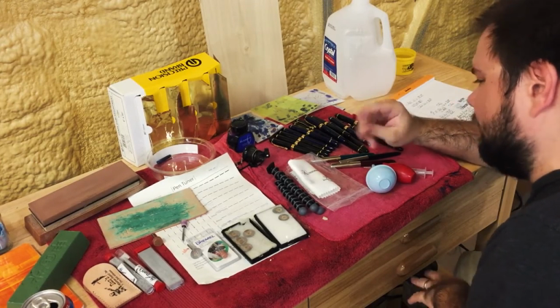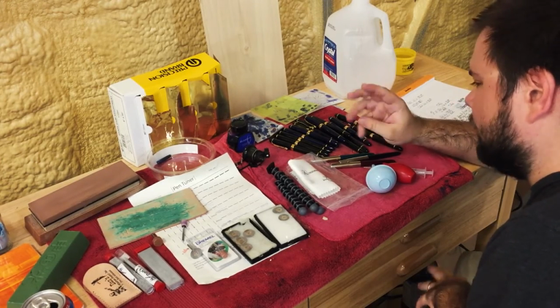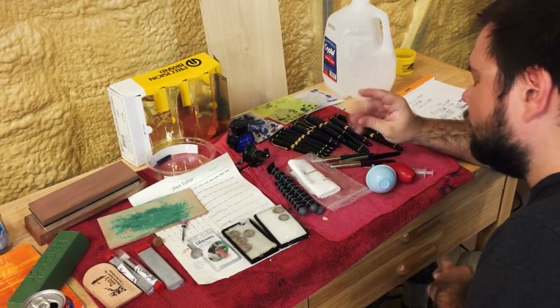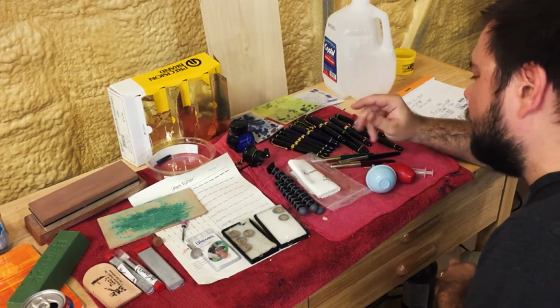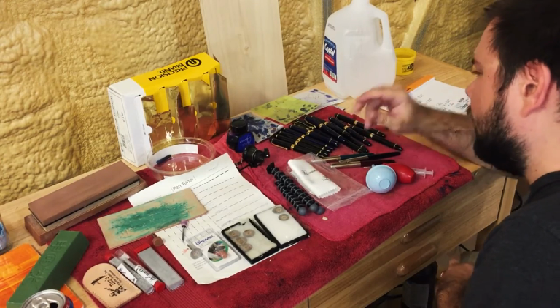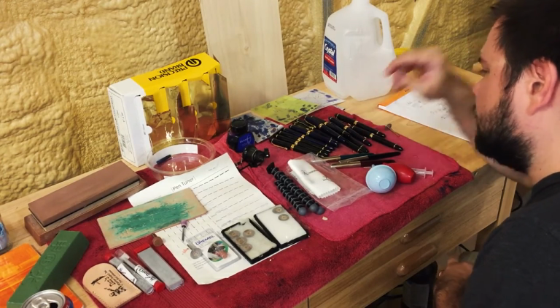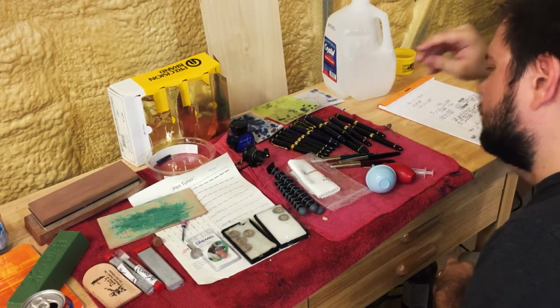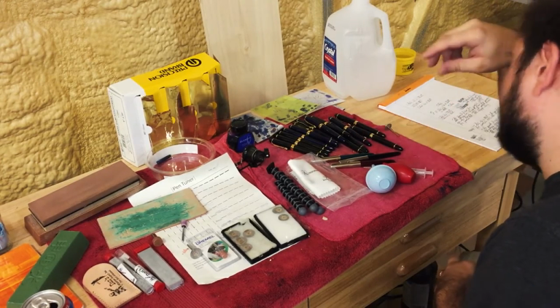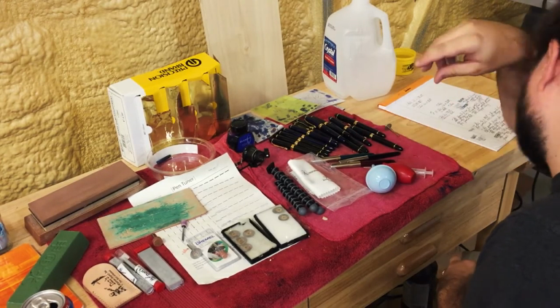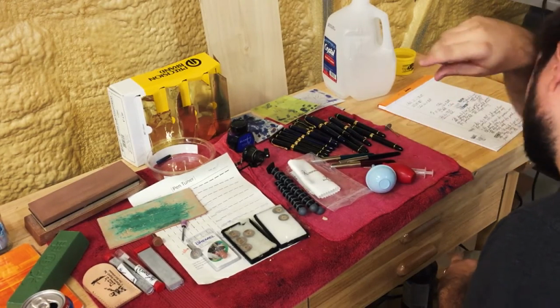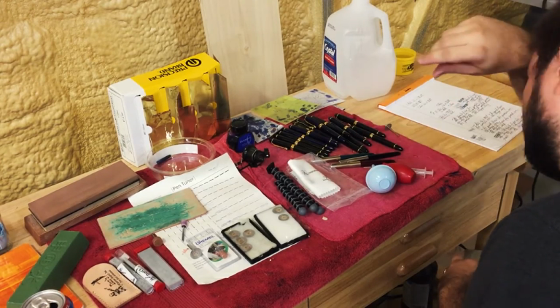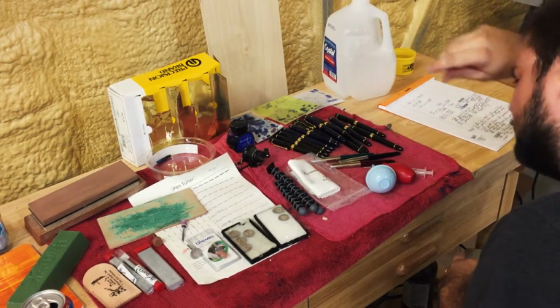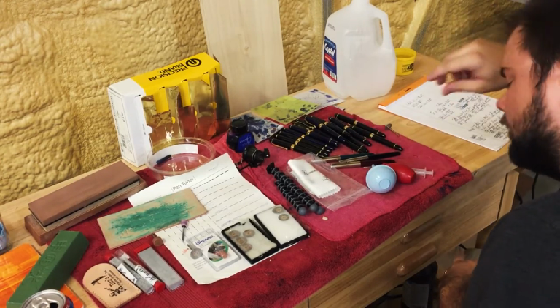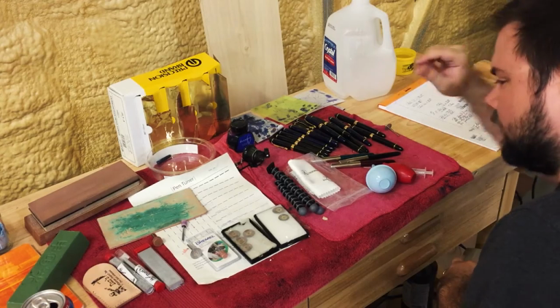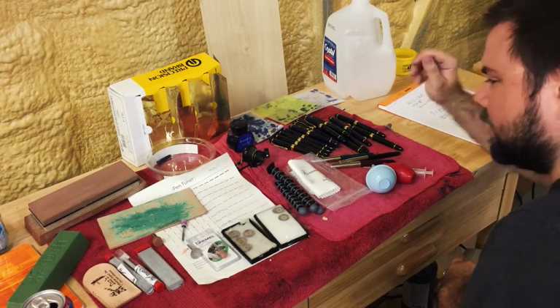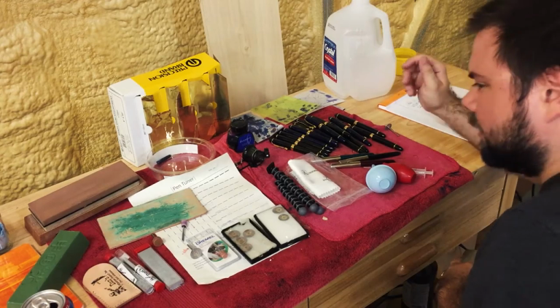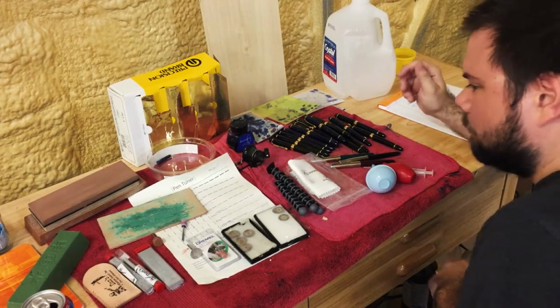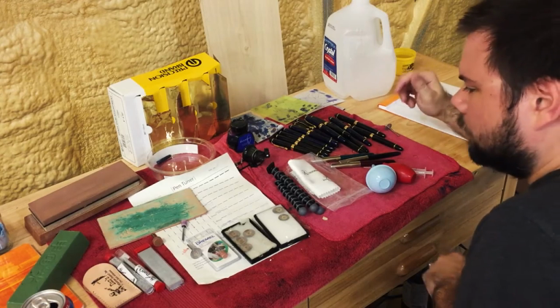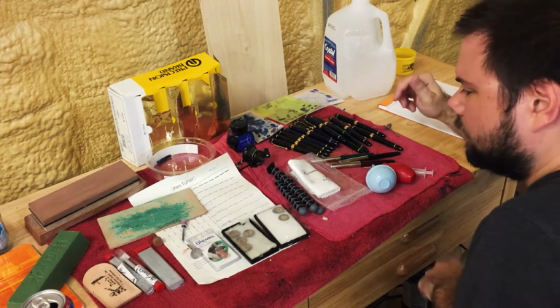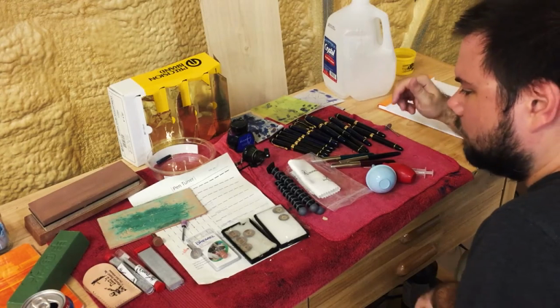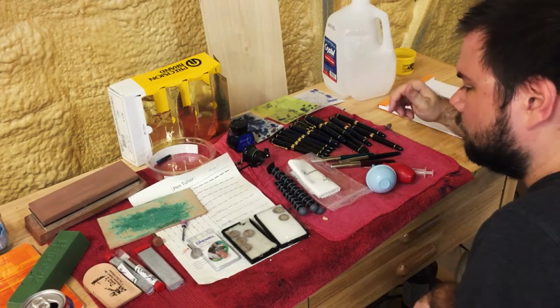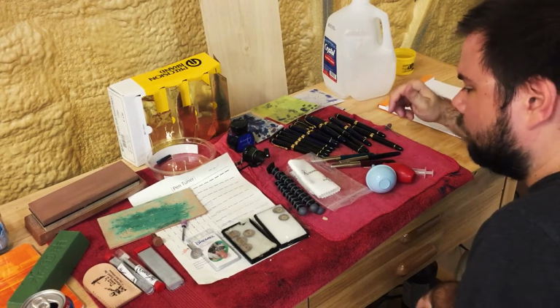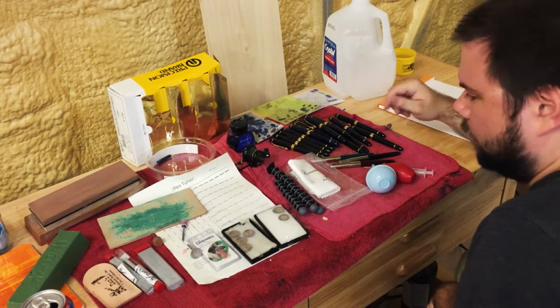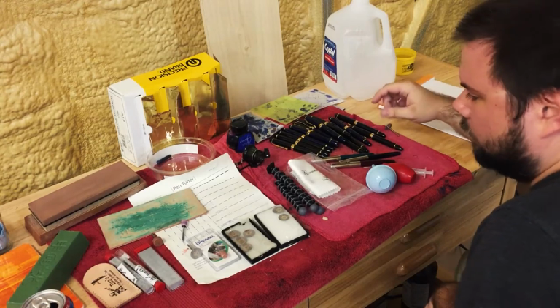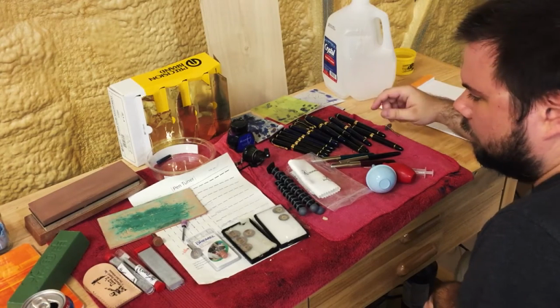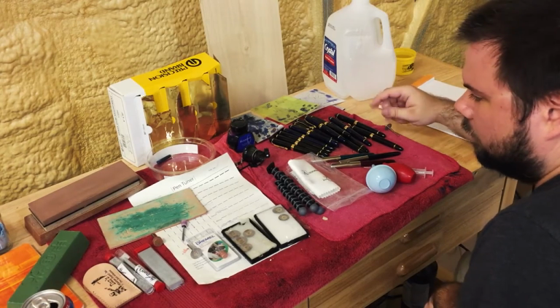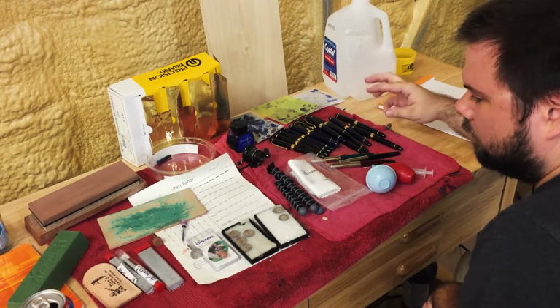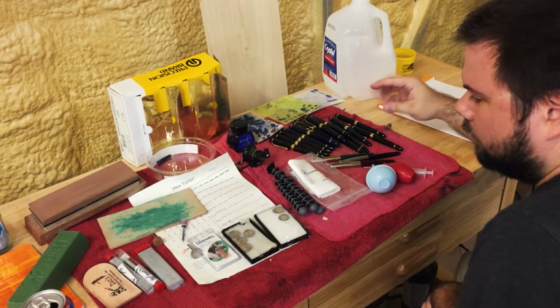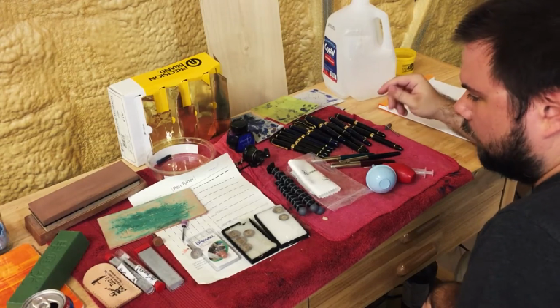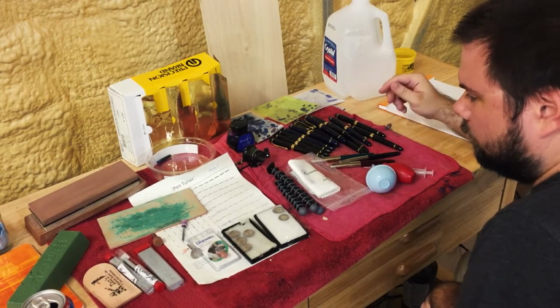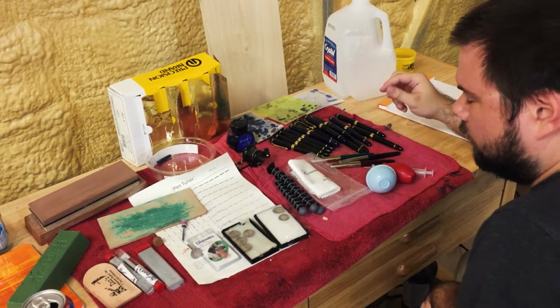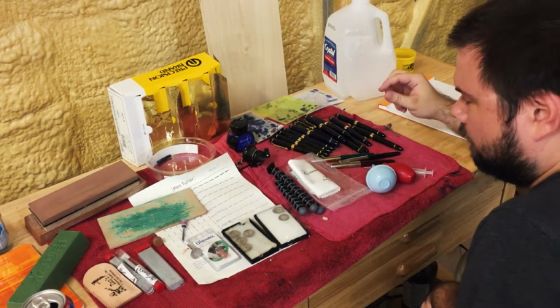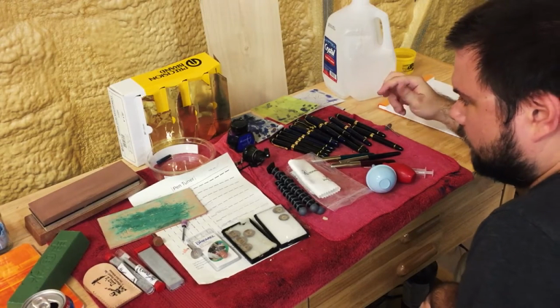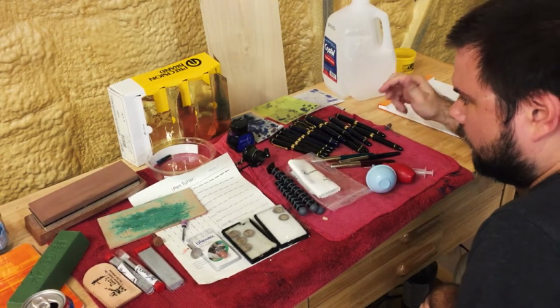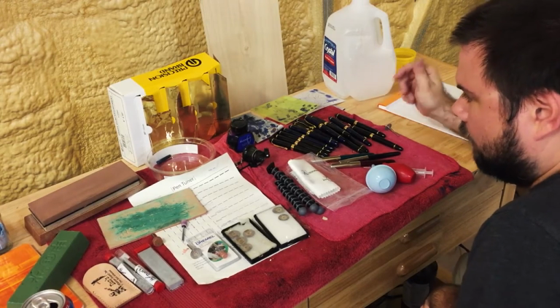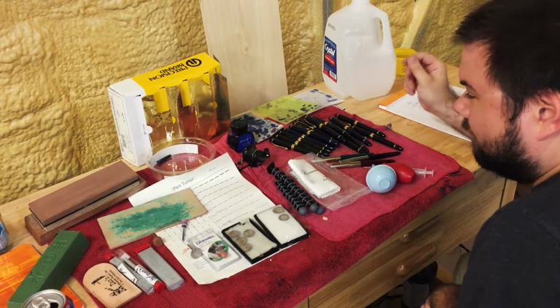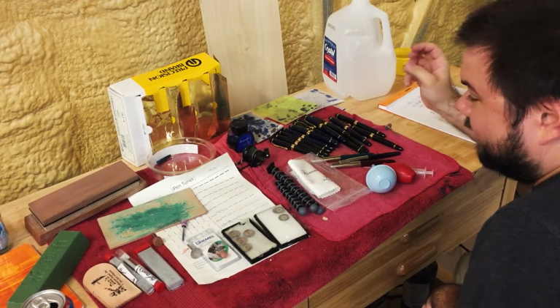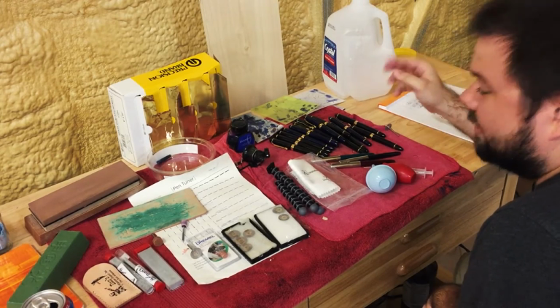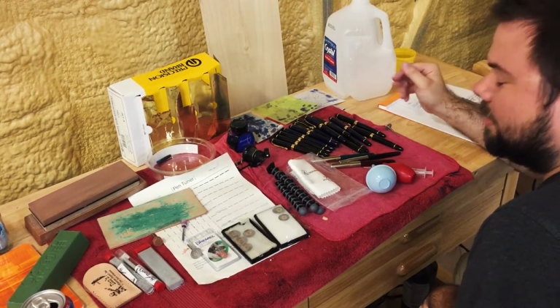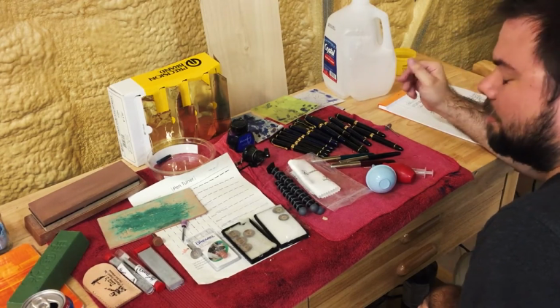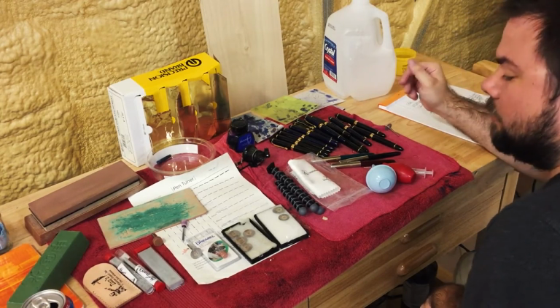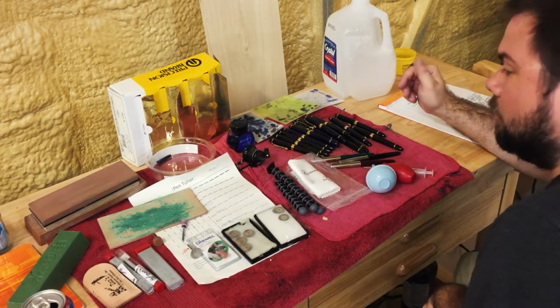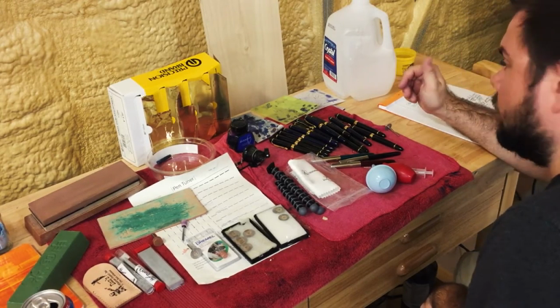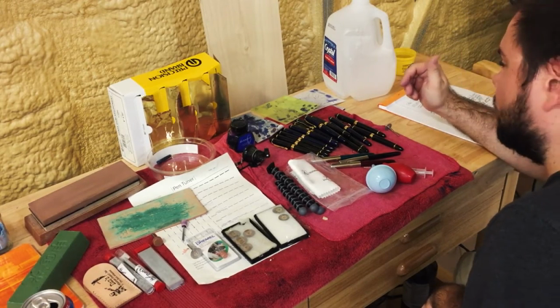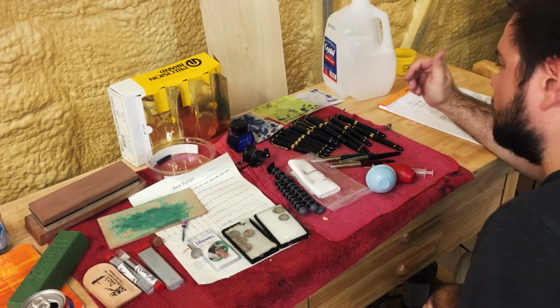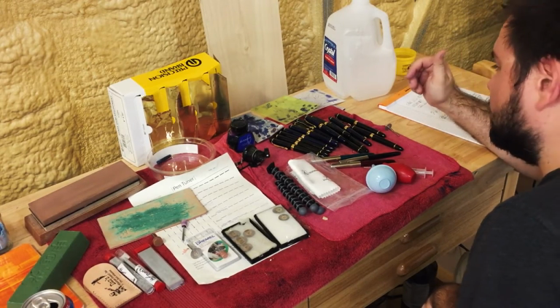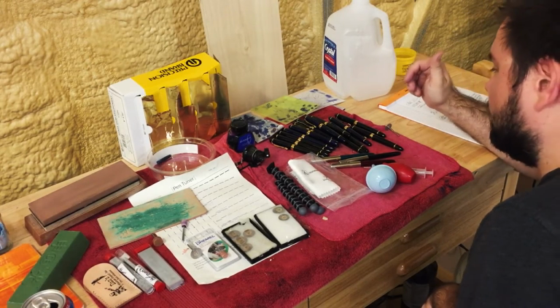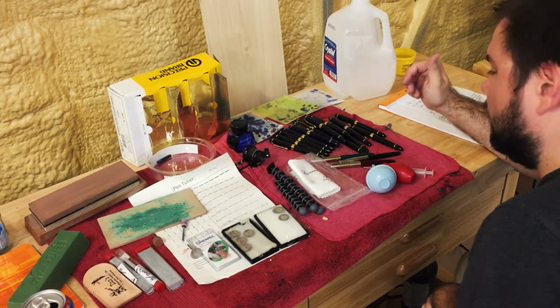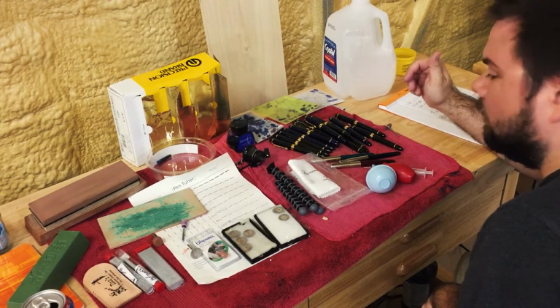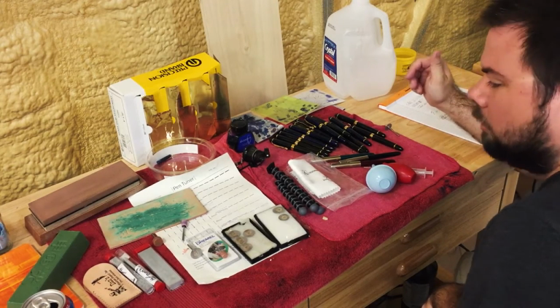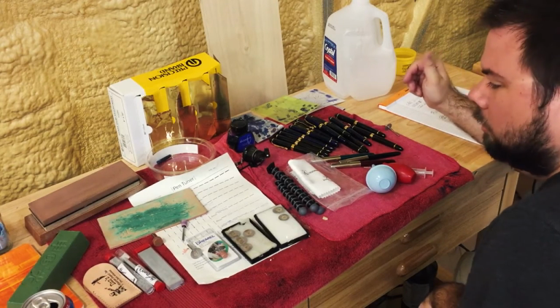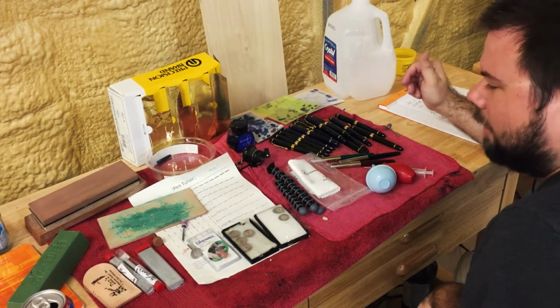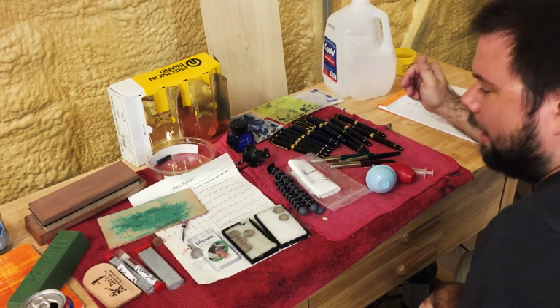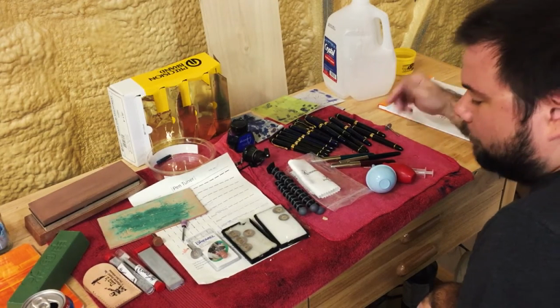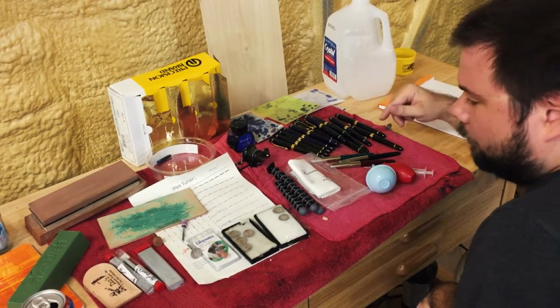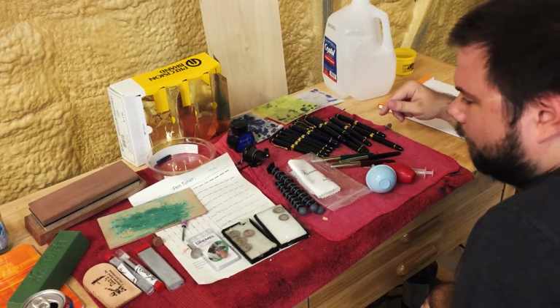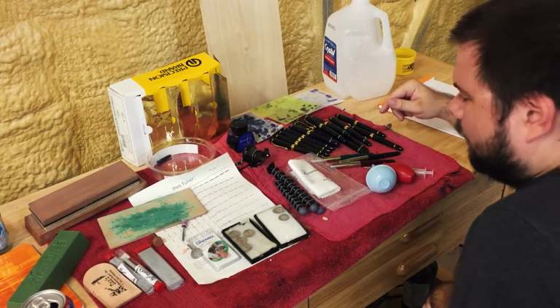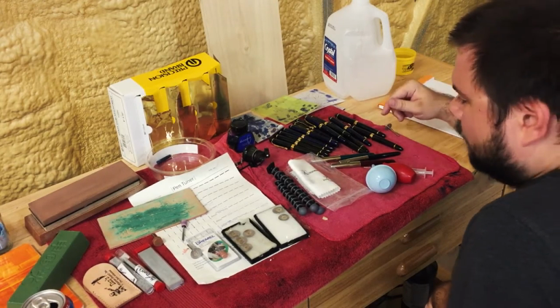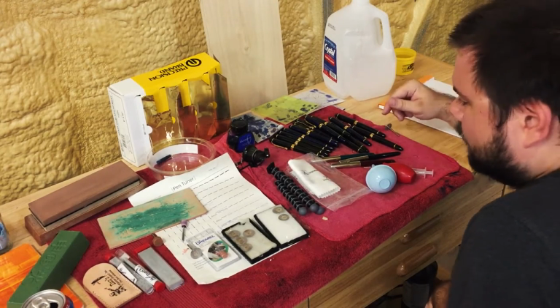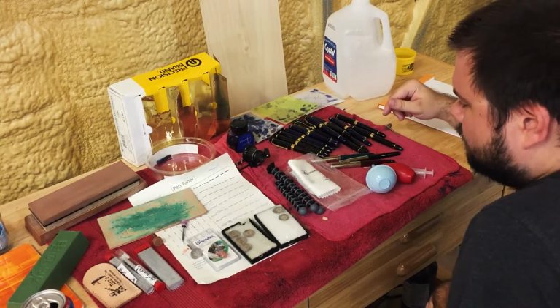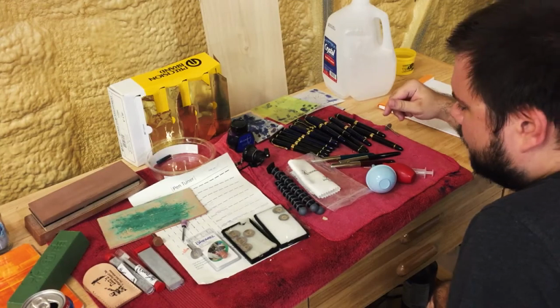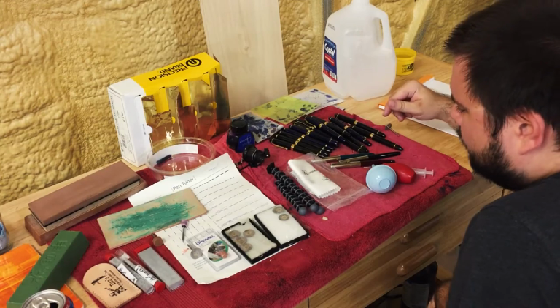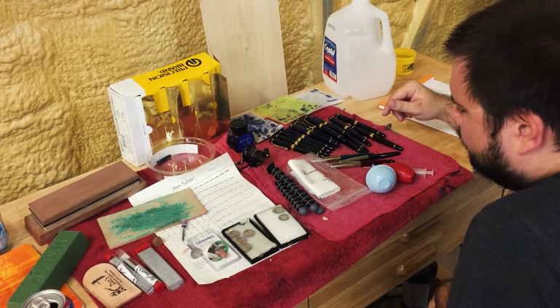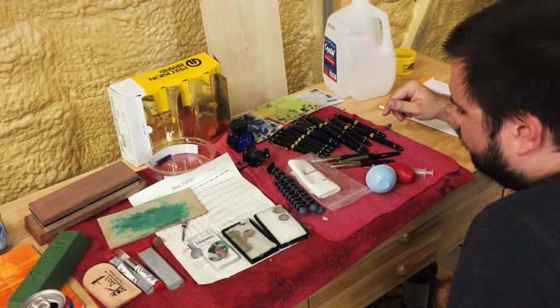The only downside to using this method is it gets that green polishing paste all over the nib. After you've polished it, you really need to disassemble the nib and feed and clean everything out. If that's not something you're comfortable doing, I wouldn't recommend this method.